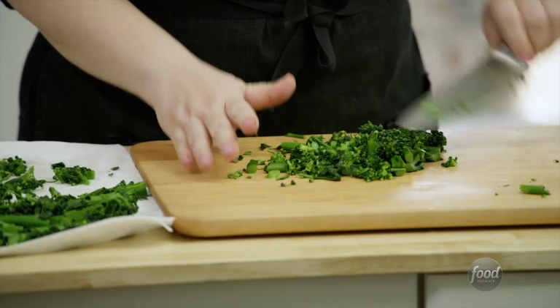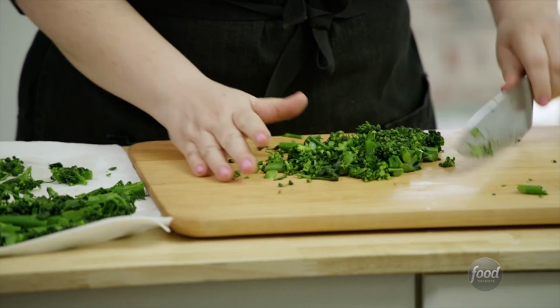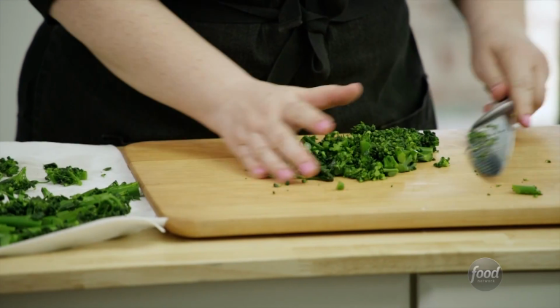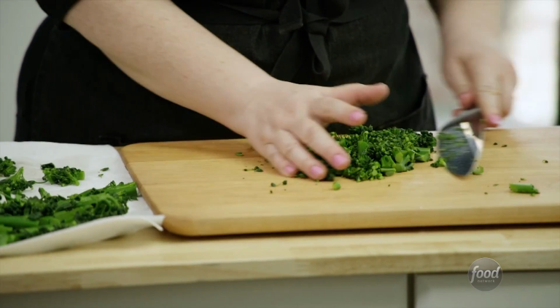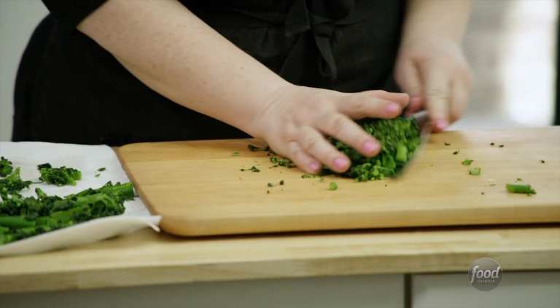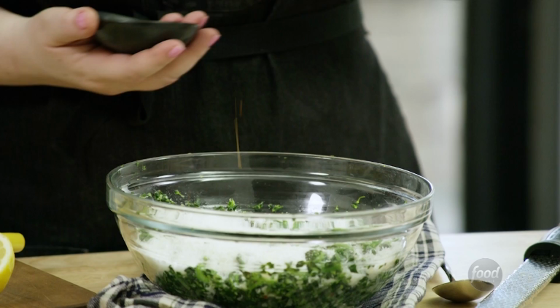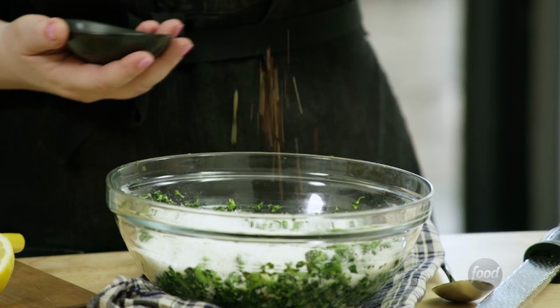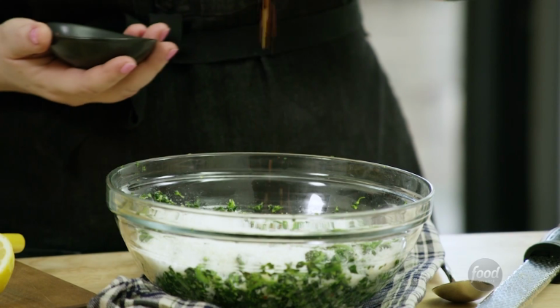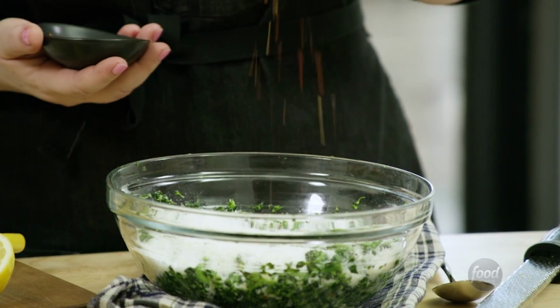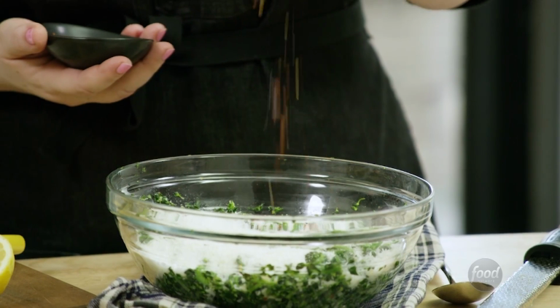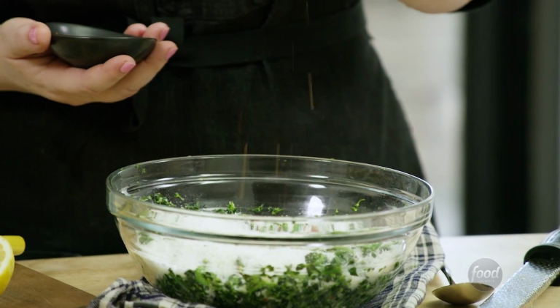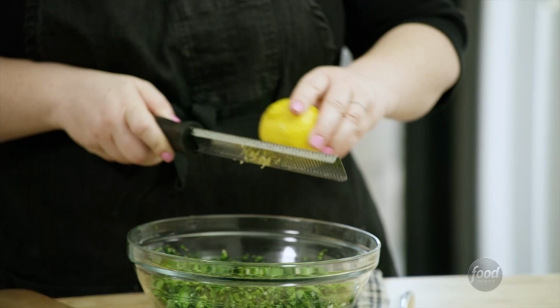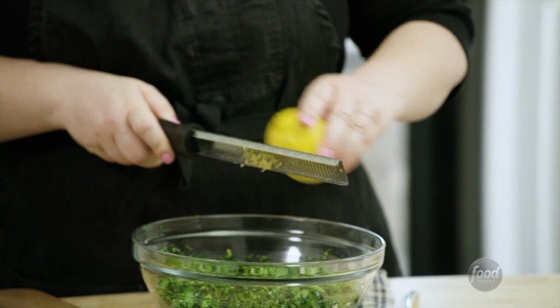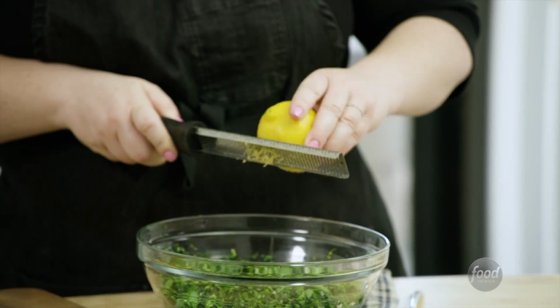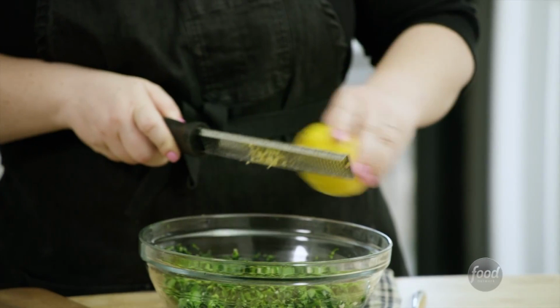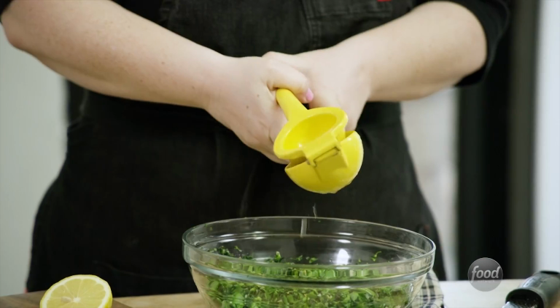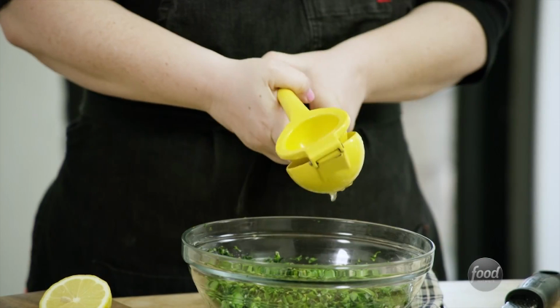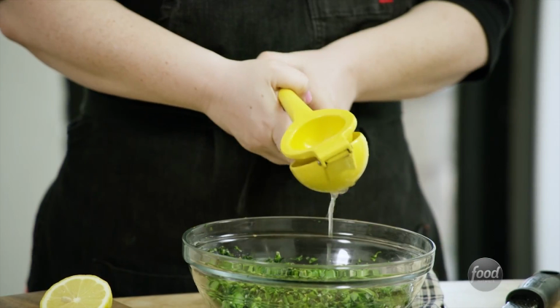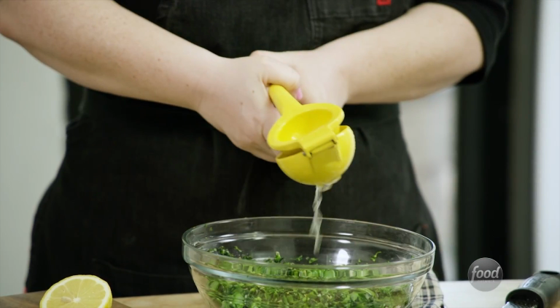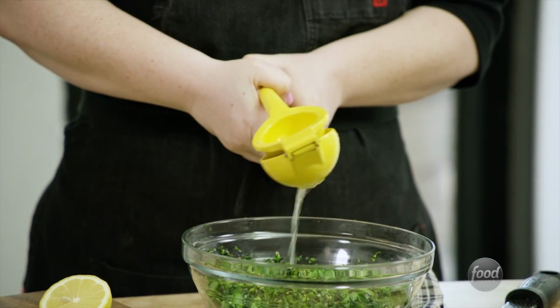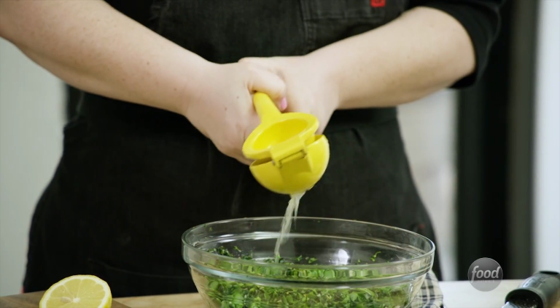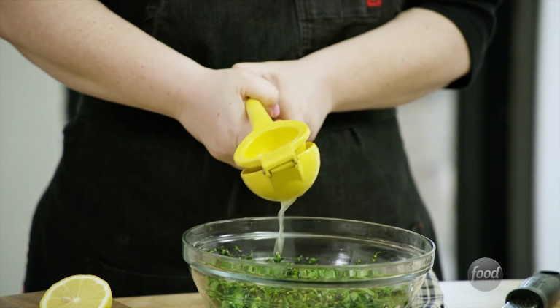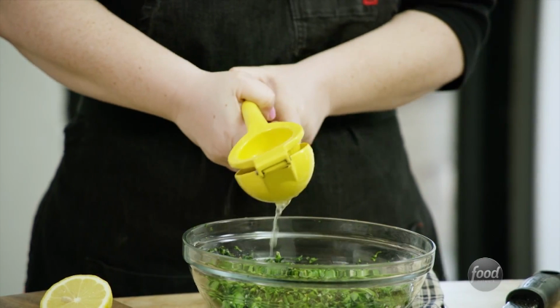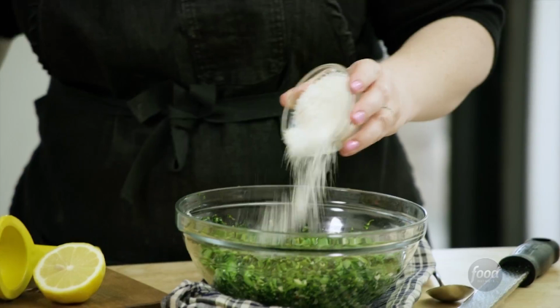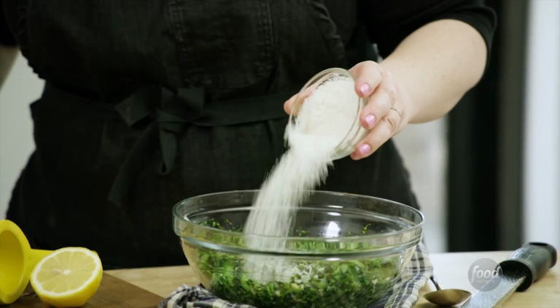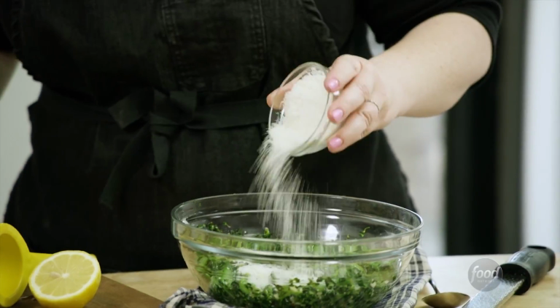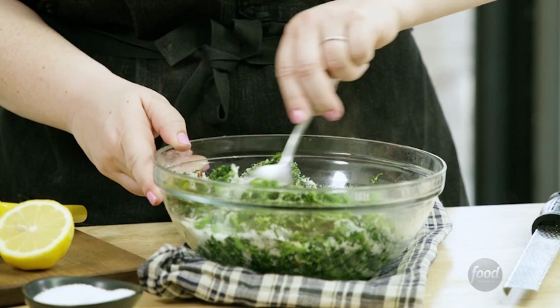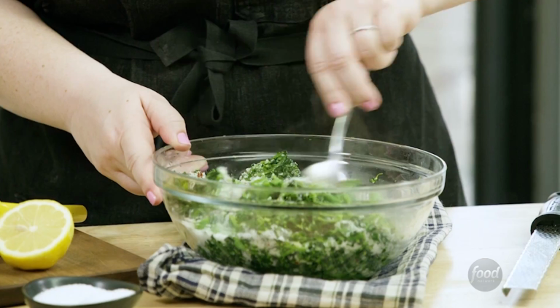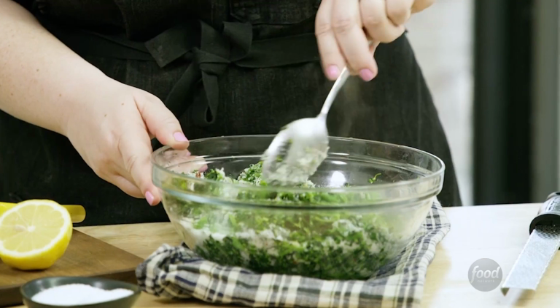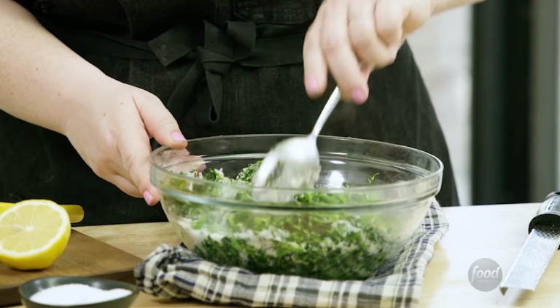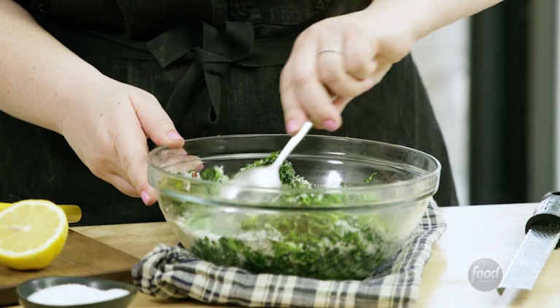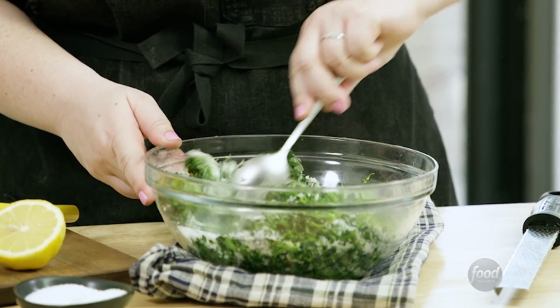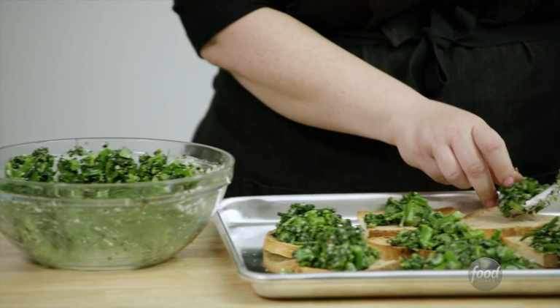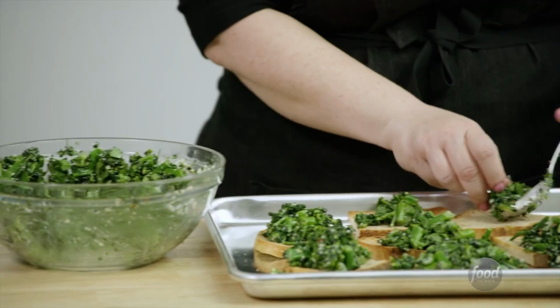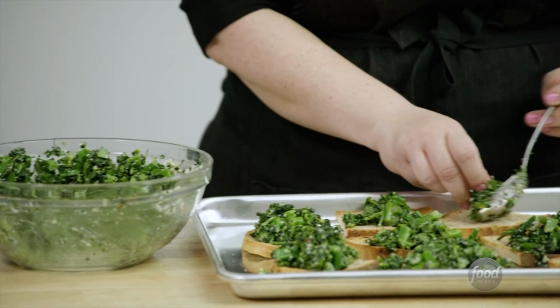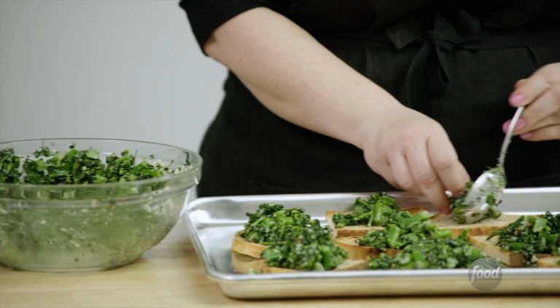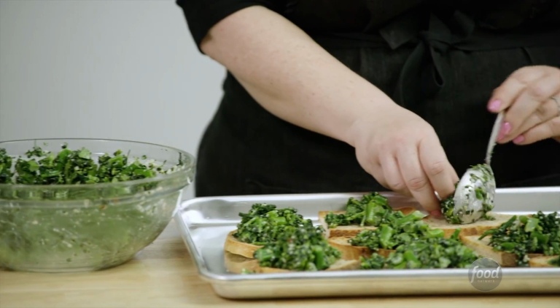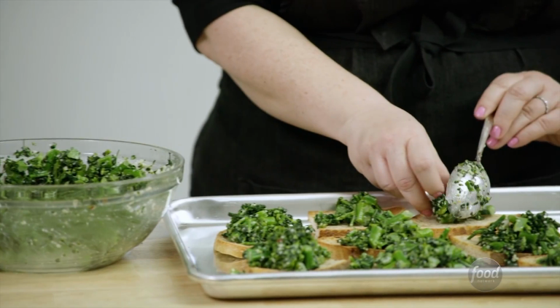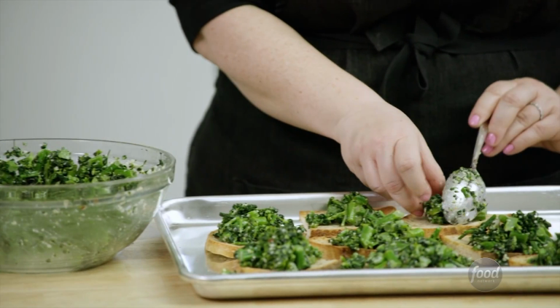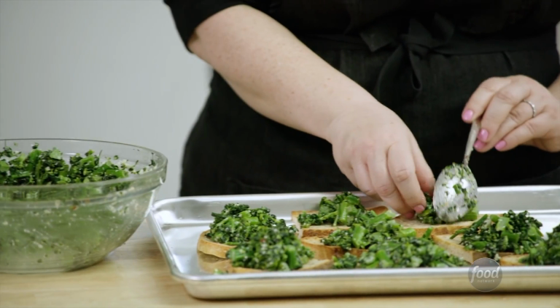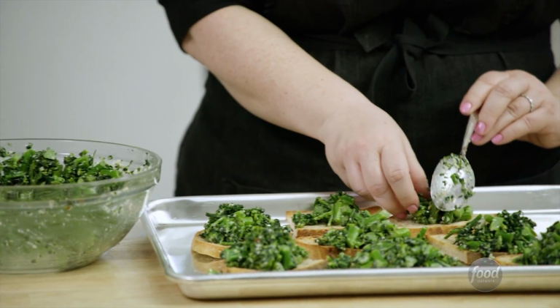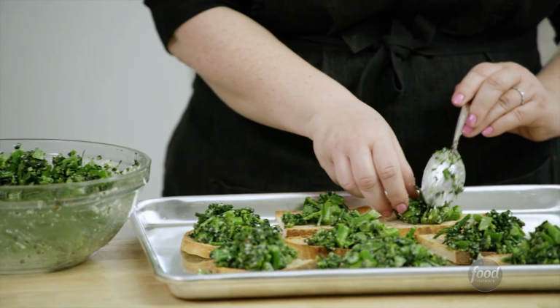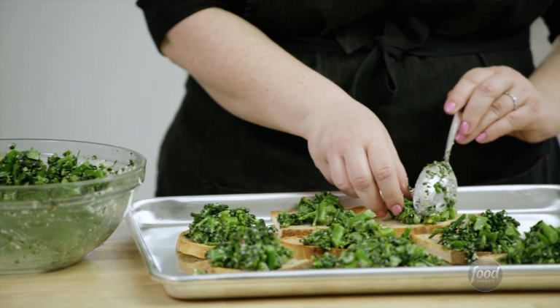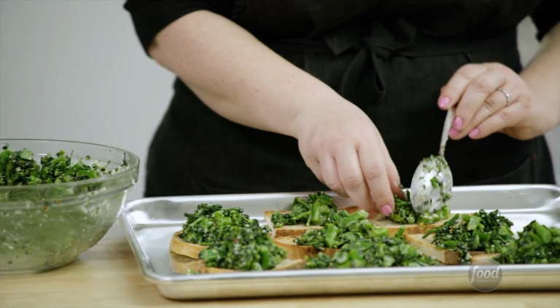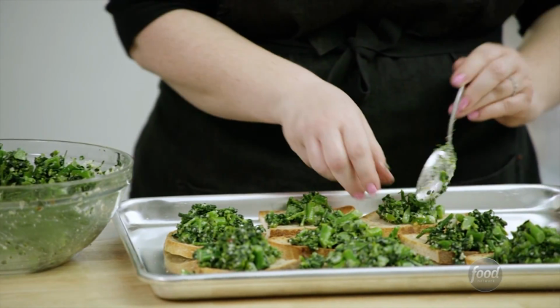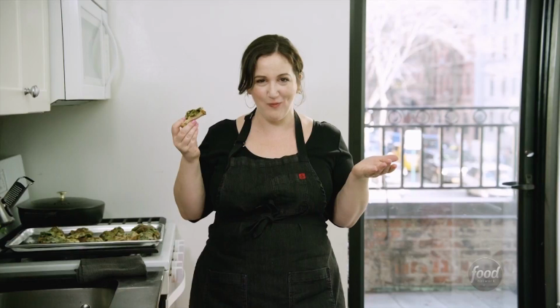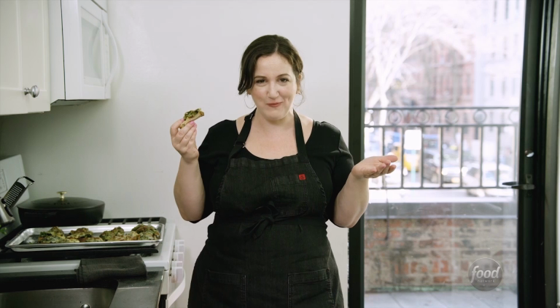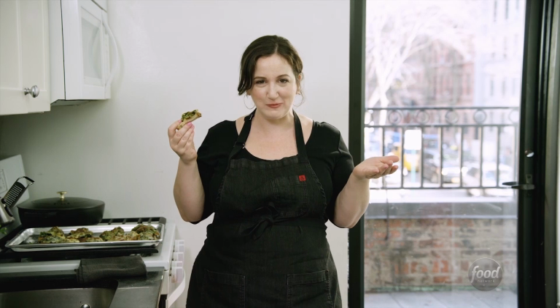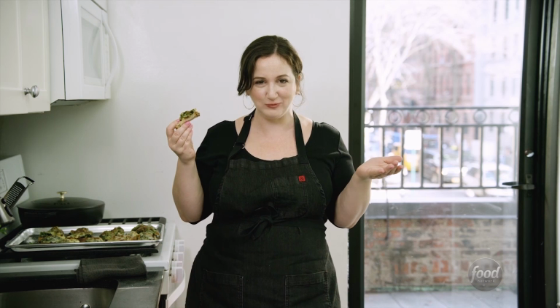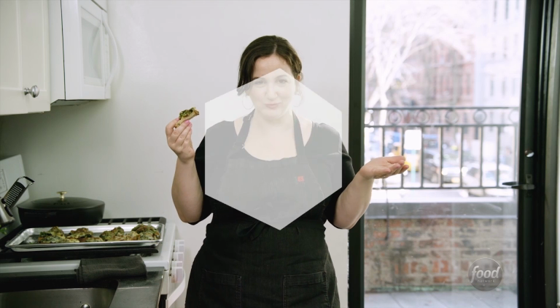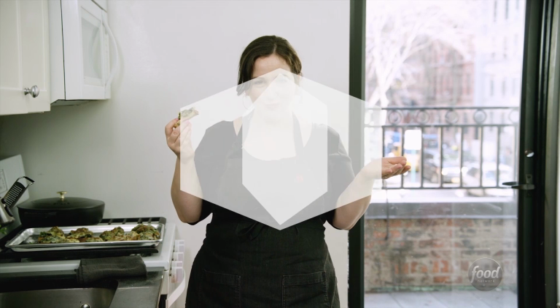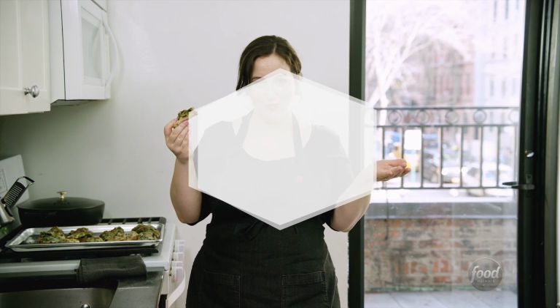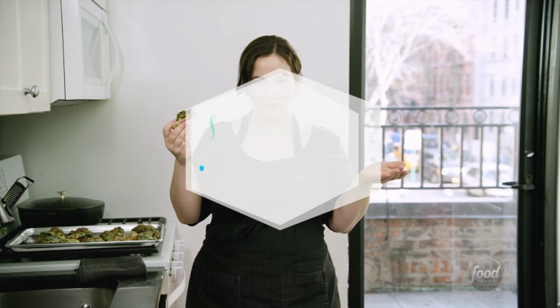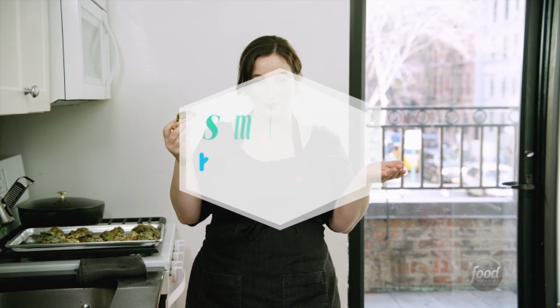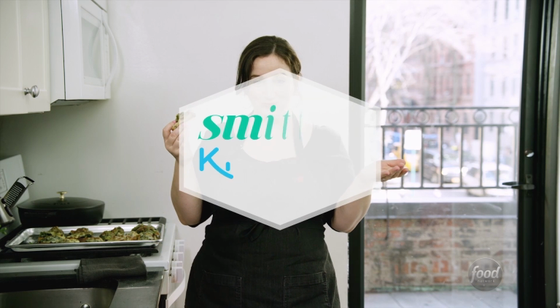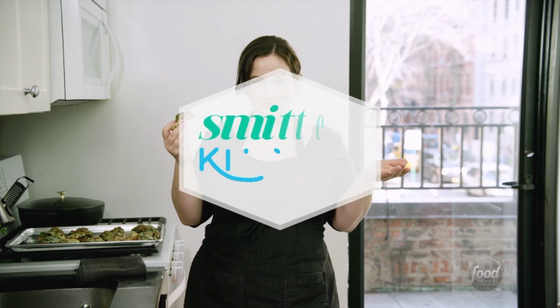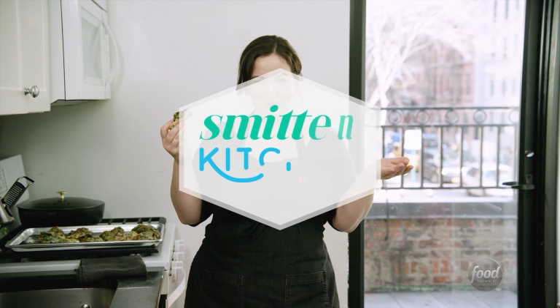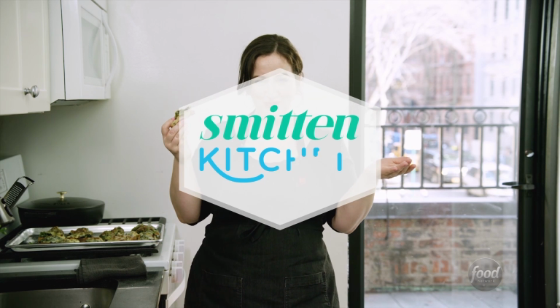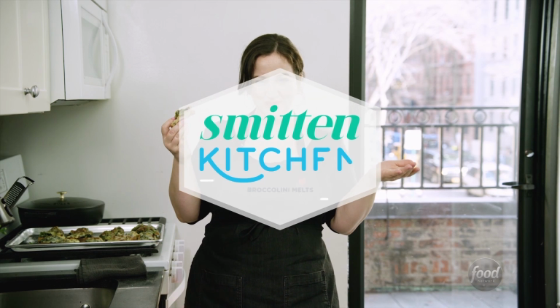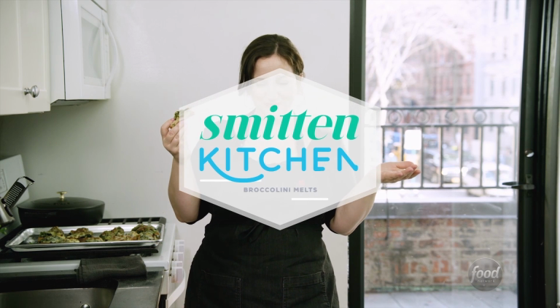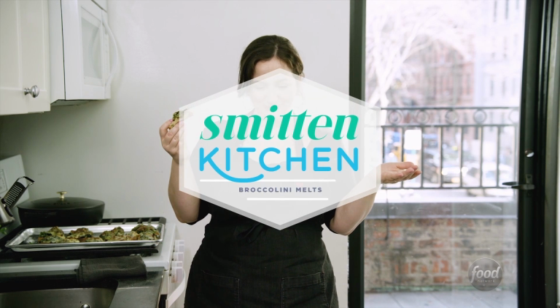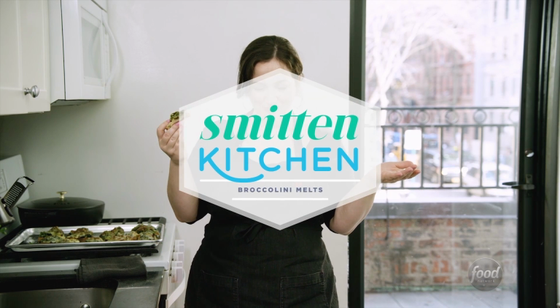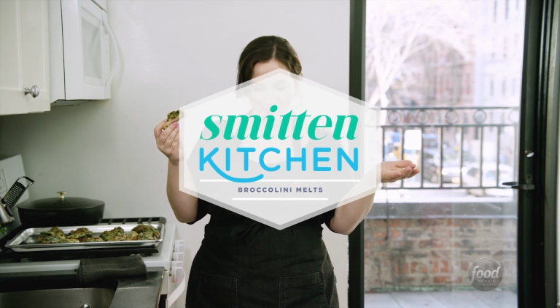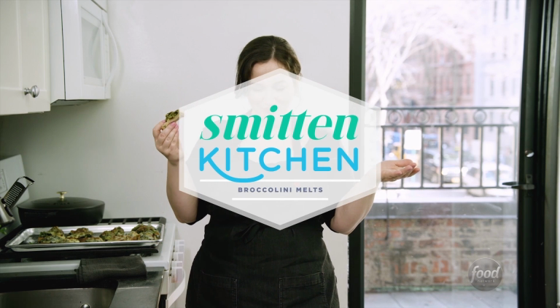Most pregnant women crave ice cream, pizza, or chocolate. Not me. I craved broccoli. Welcome to the Smitten Kitchen.